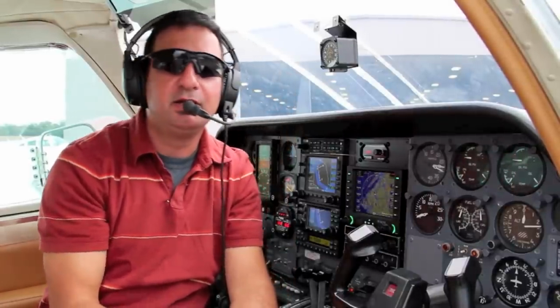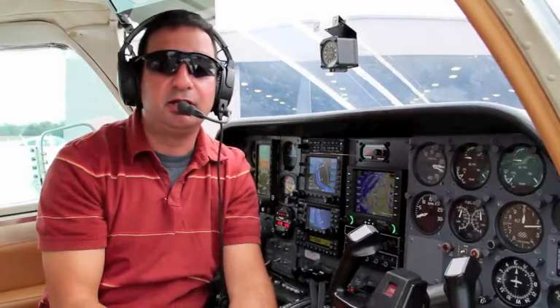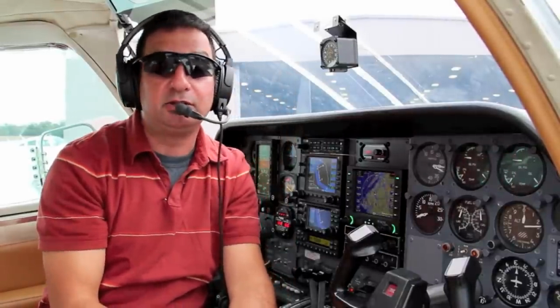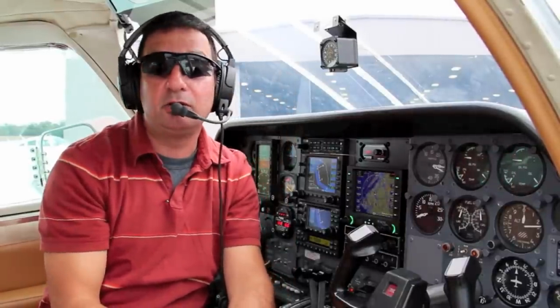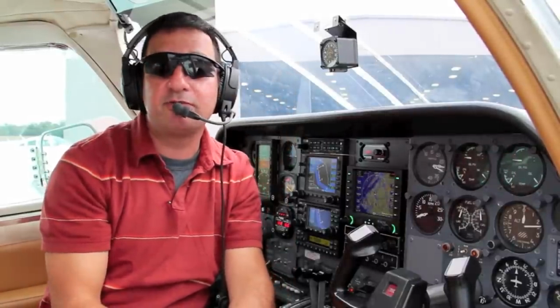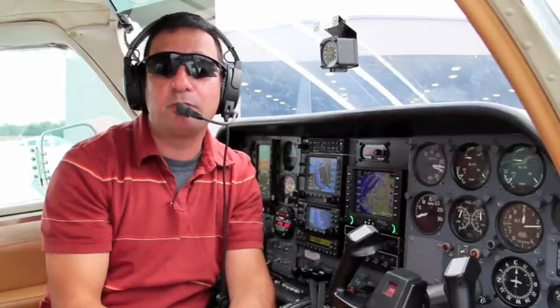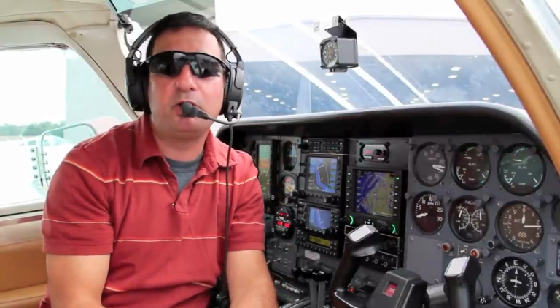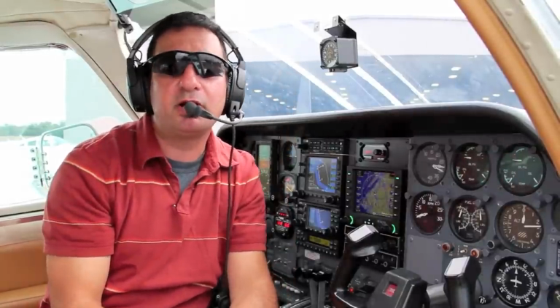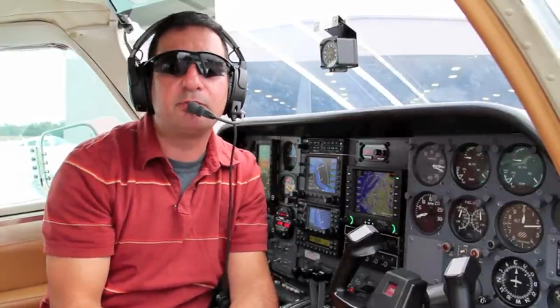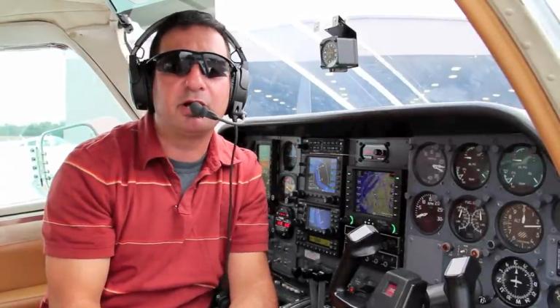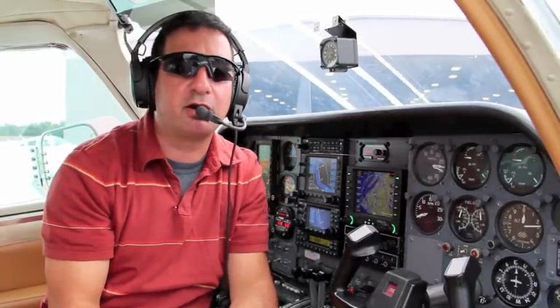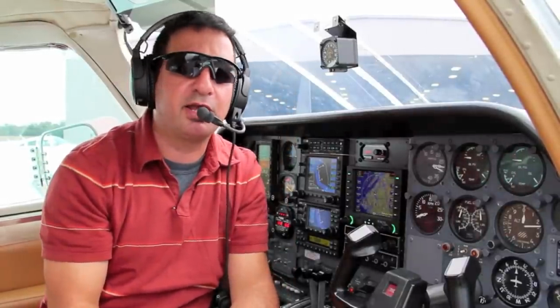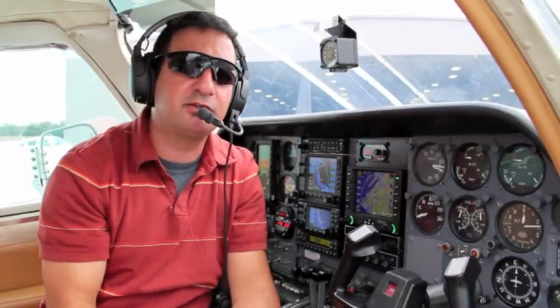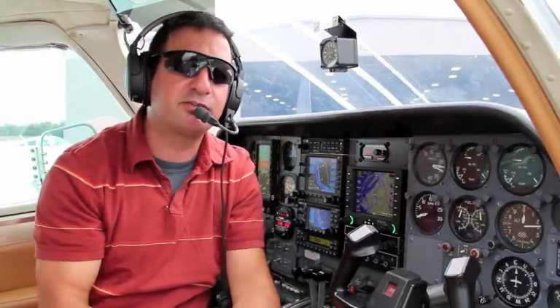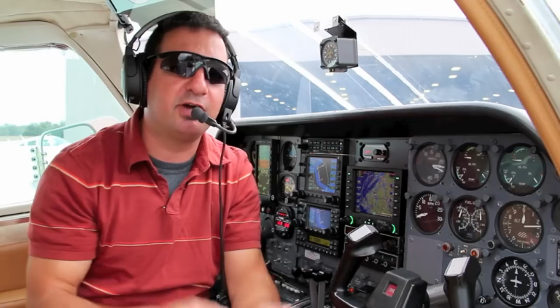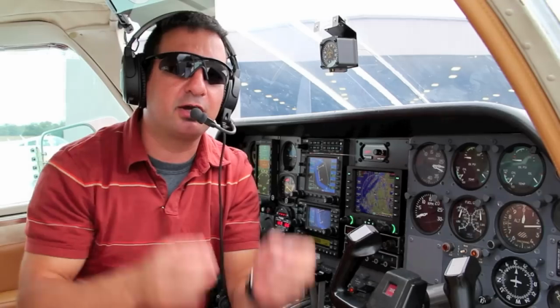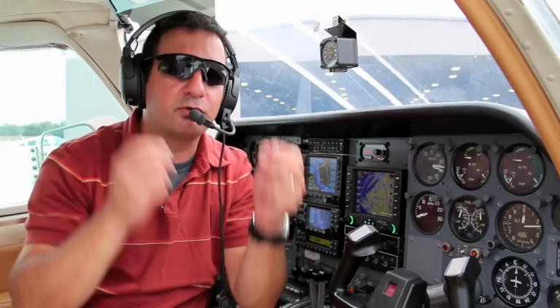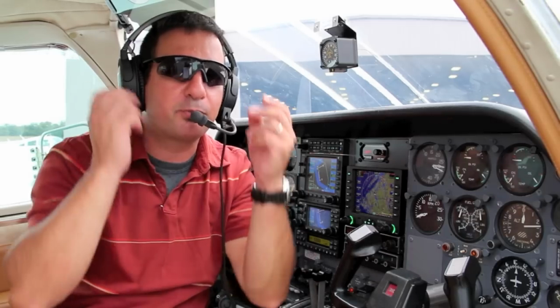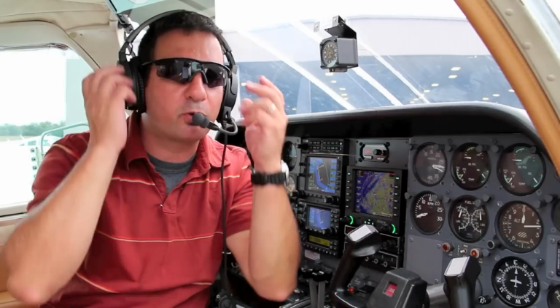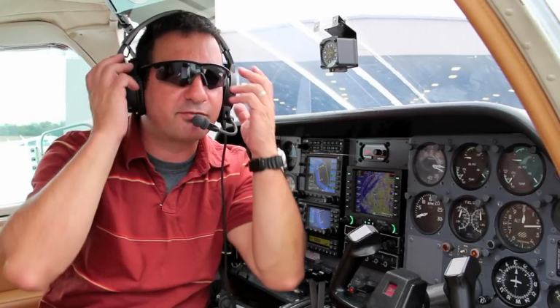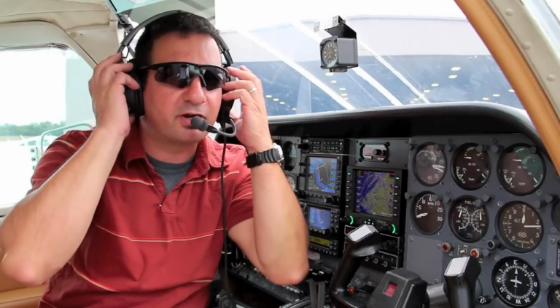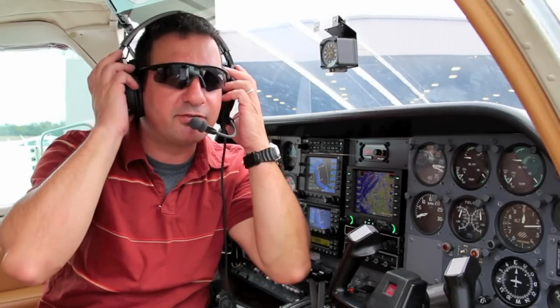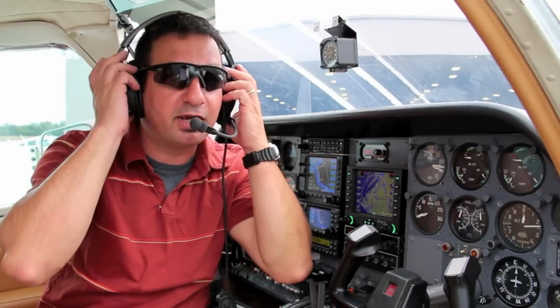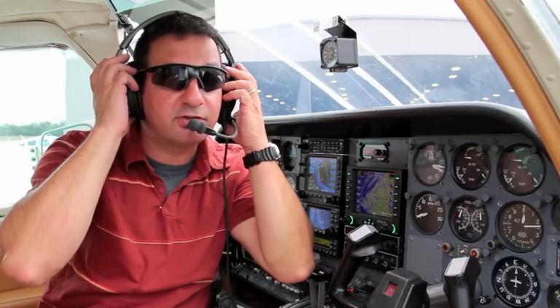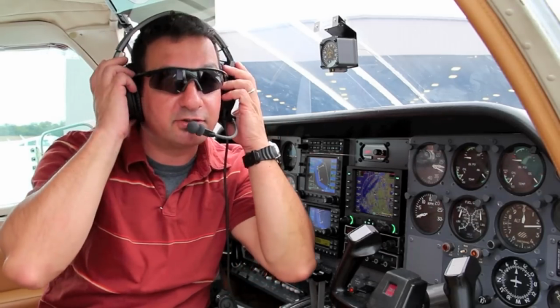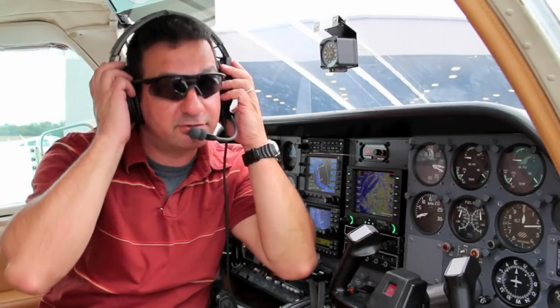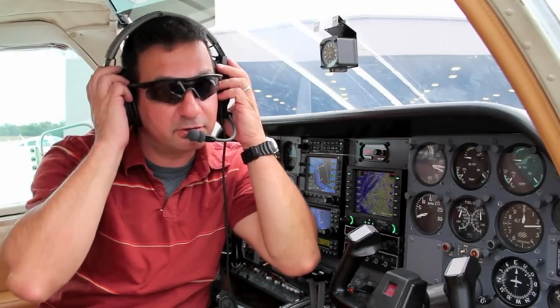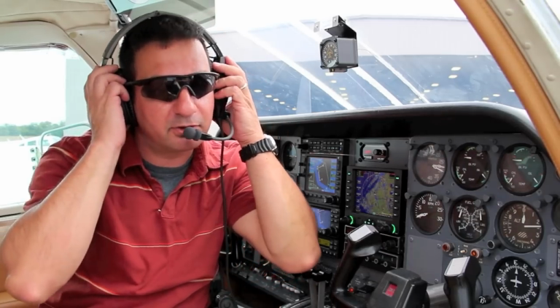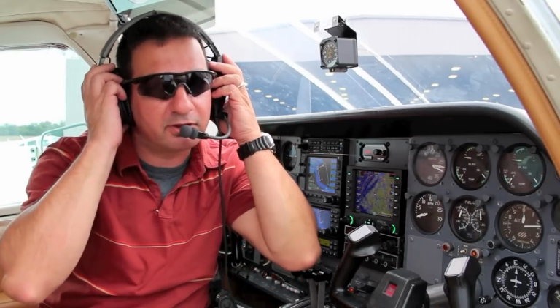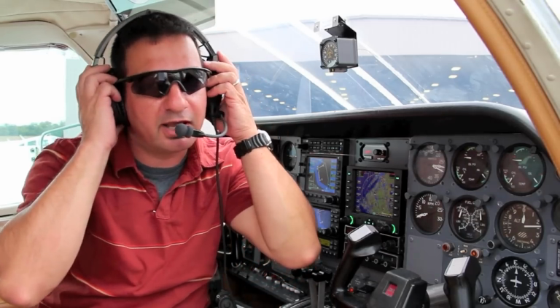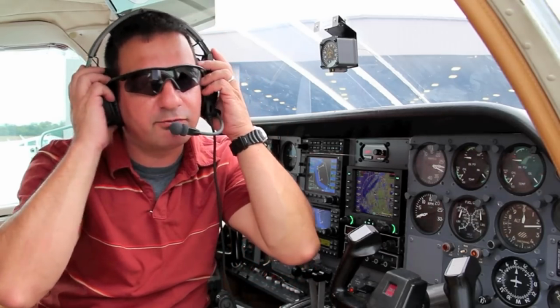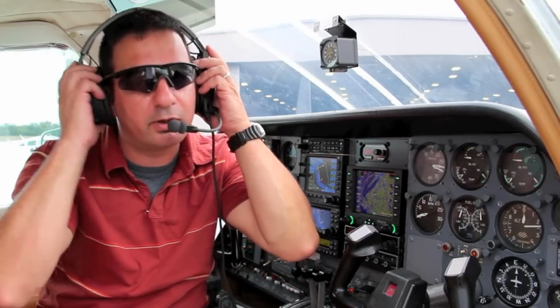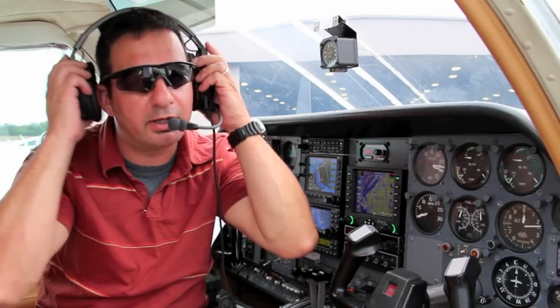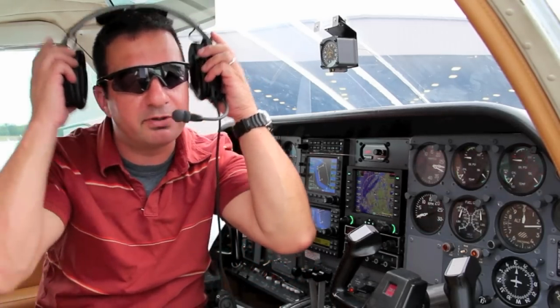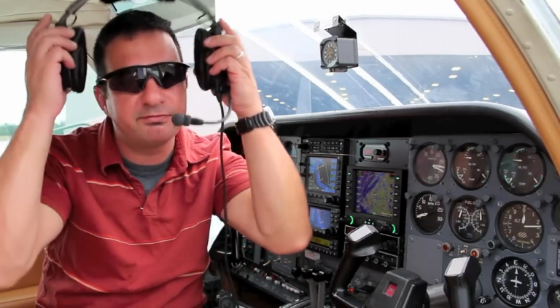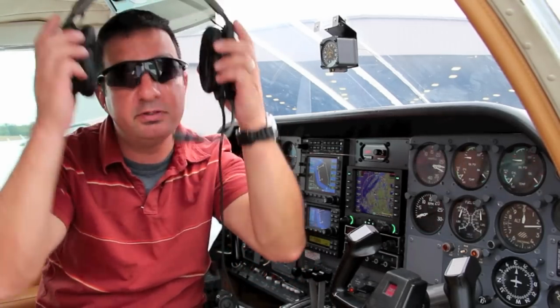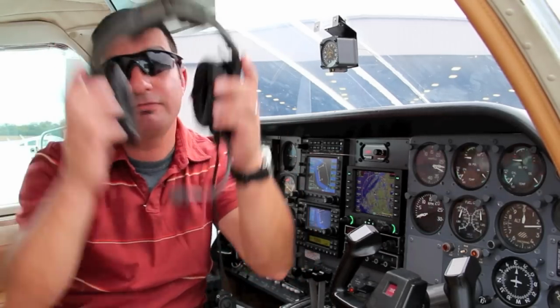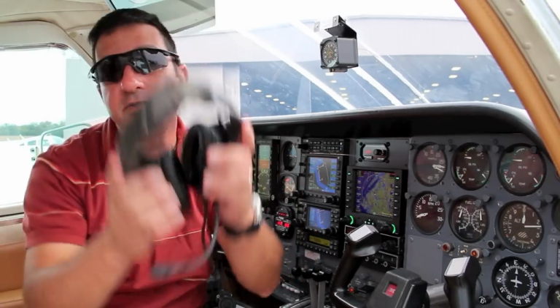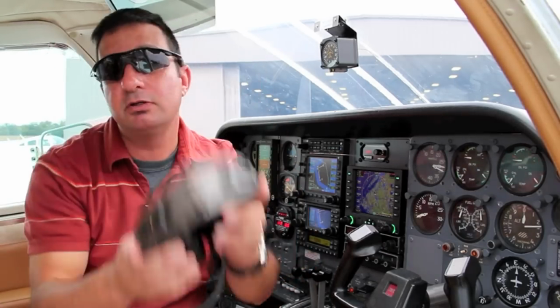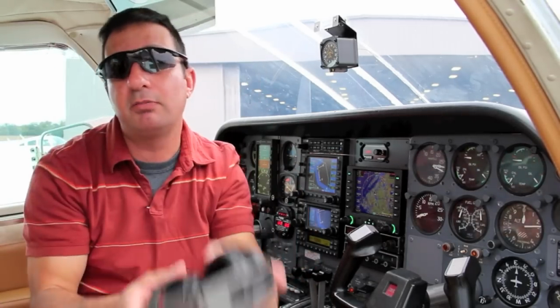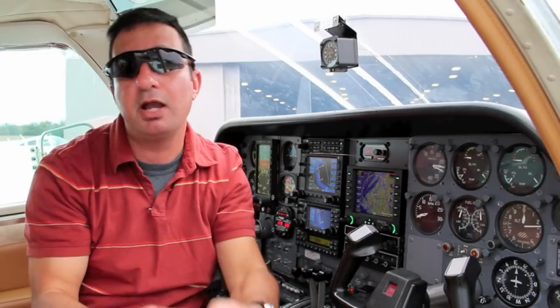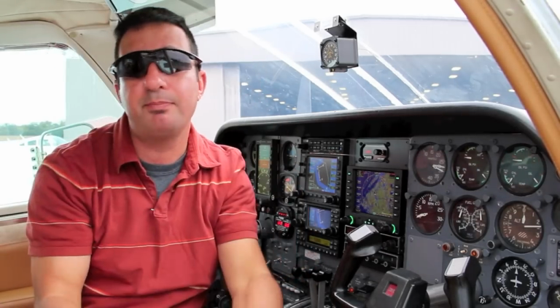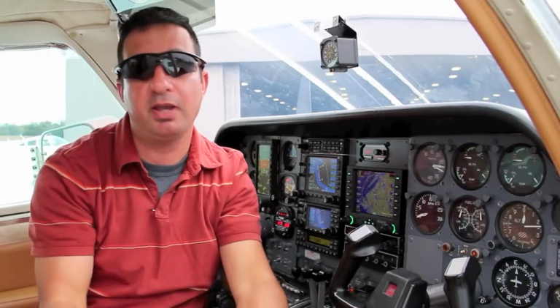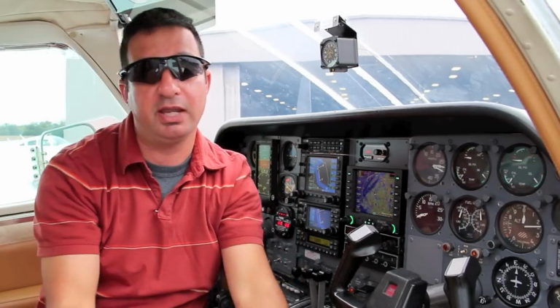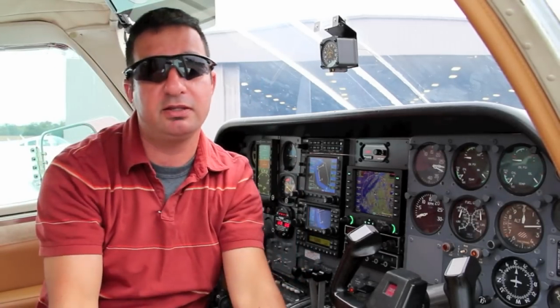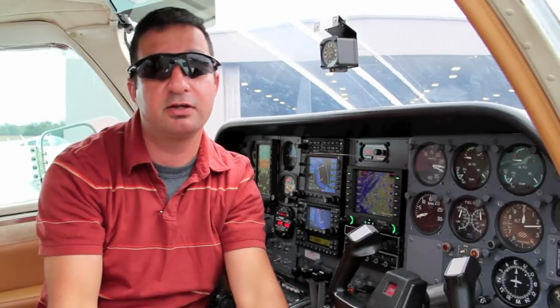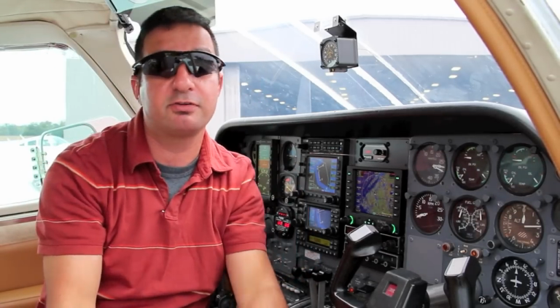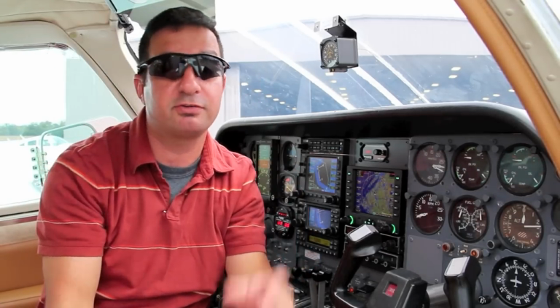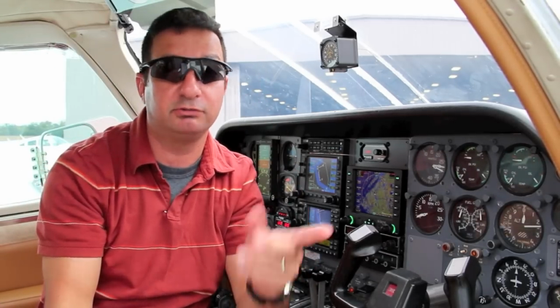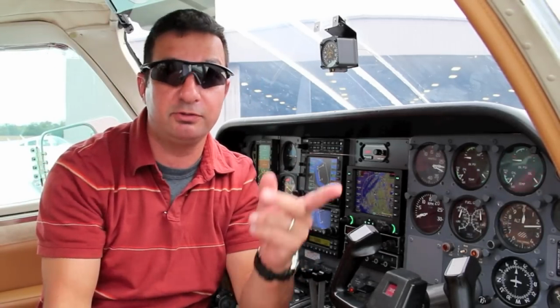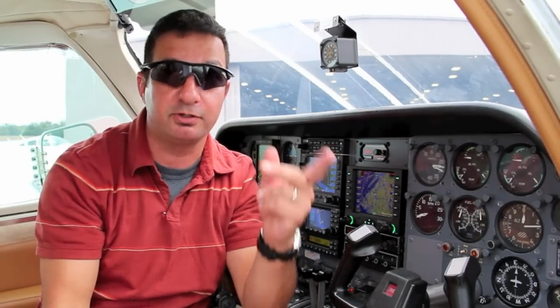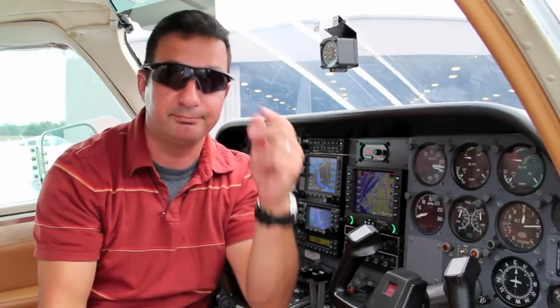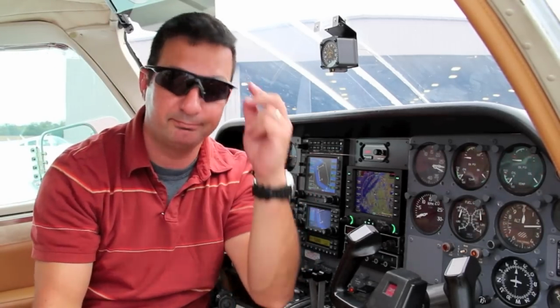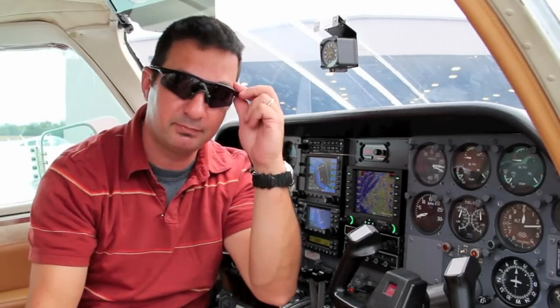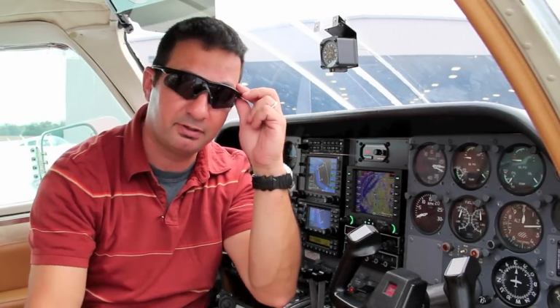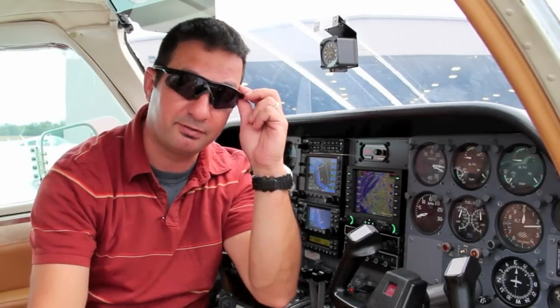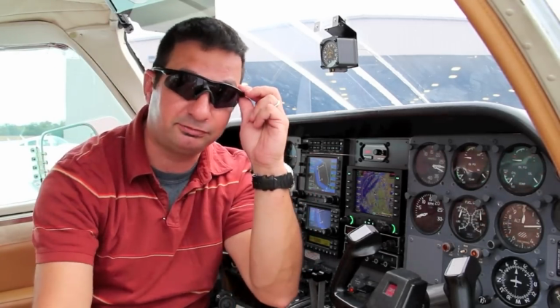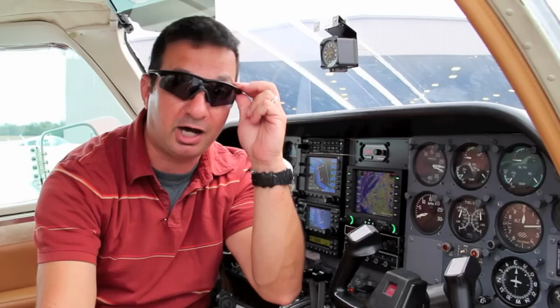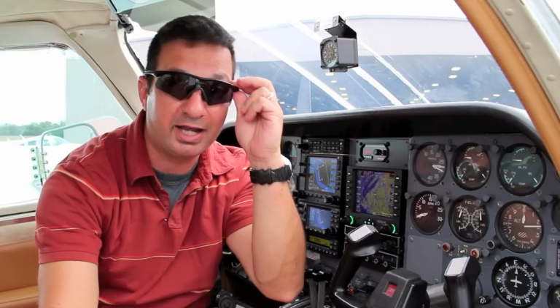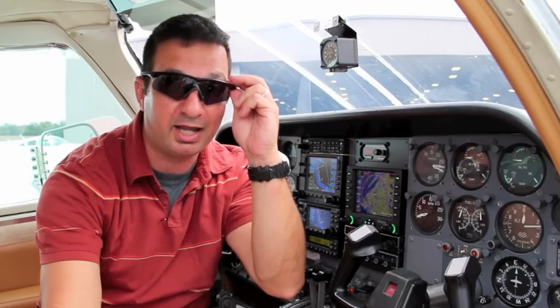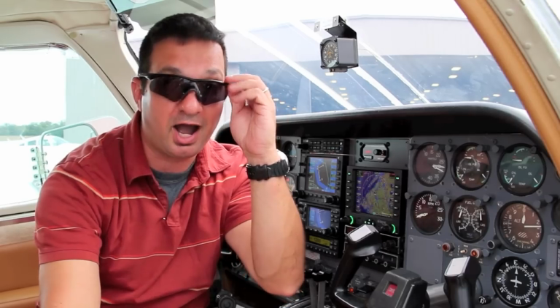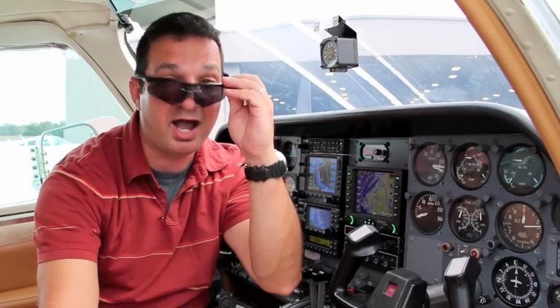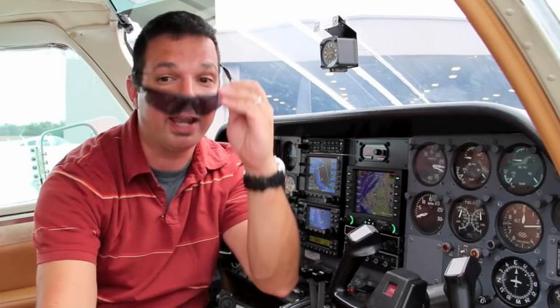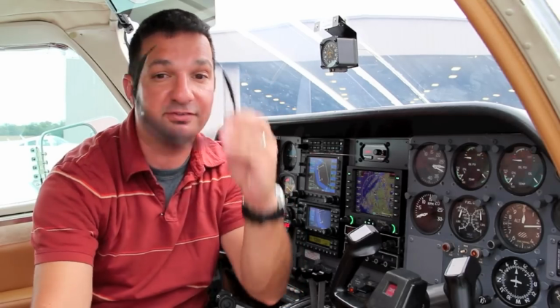Hello everyone, I'm Larry Anglissano reporting for Aviation Consumer and AvWeb, and if you feel my pain, there's a solution — the Flying Eyes.